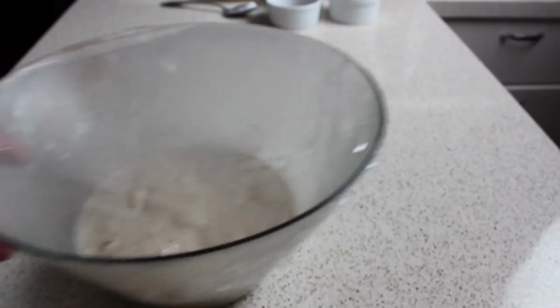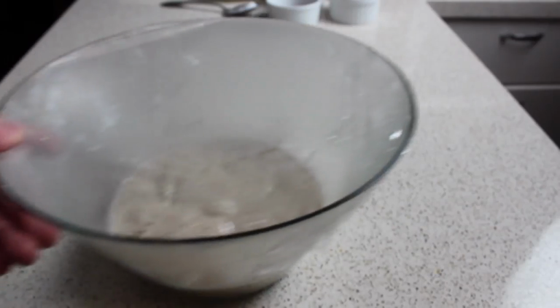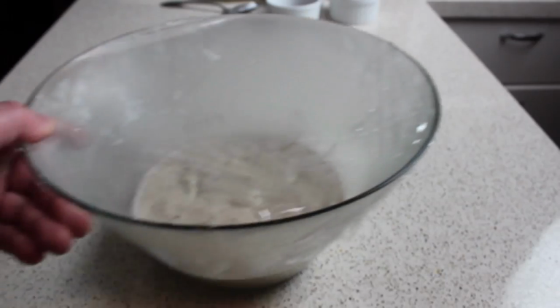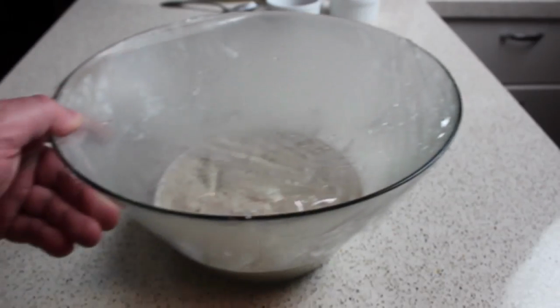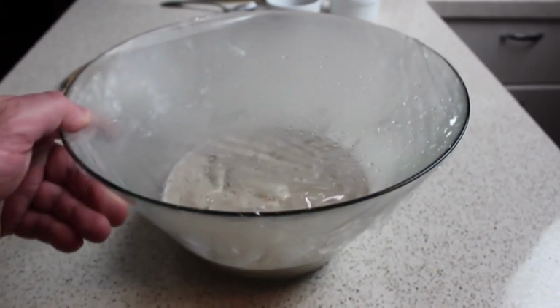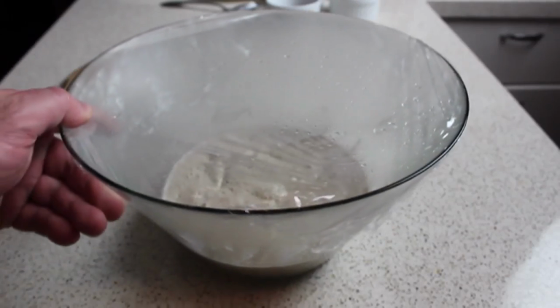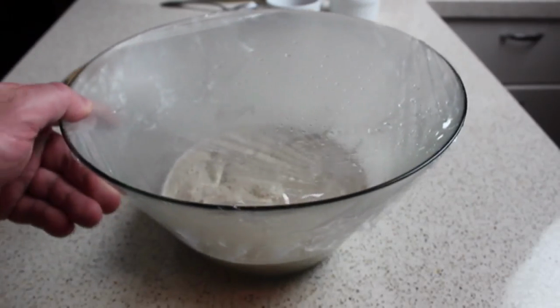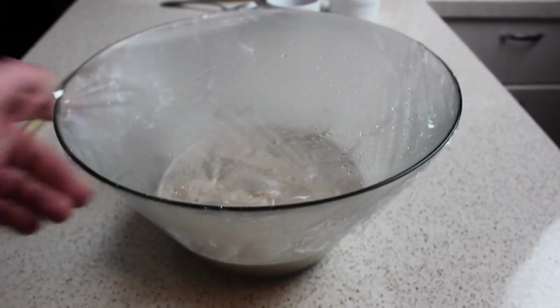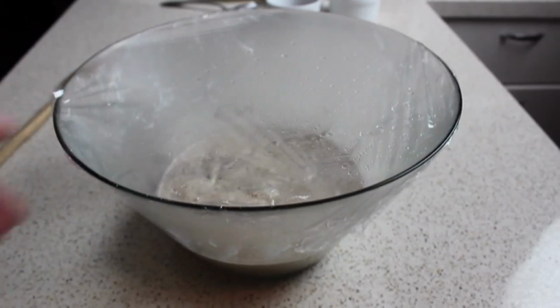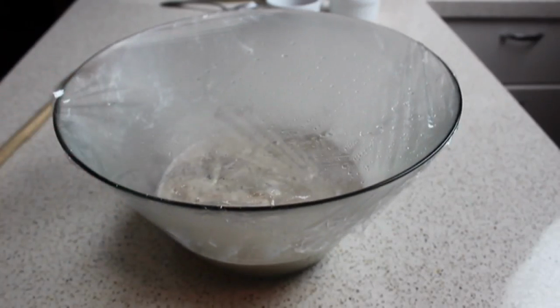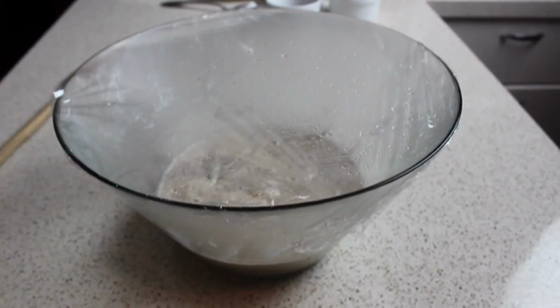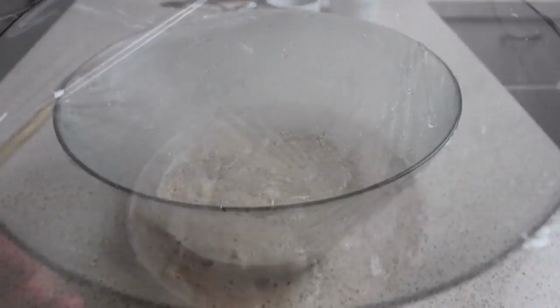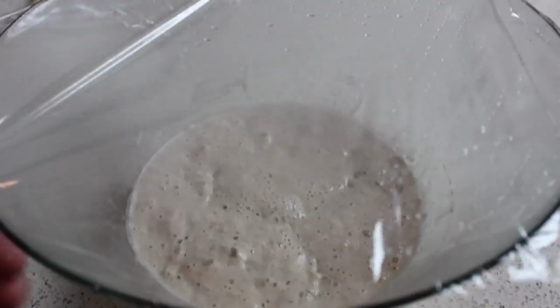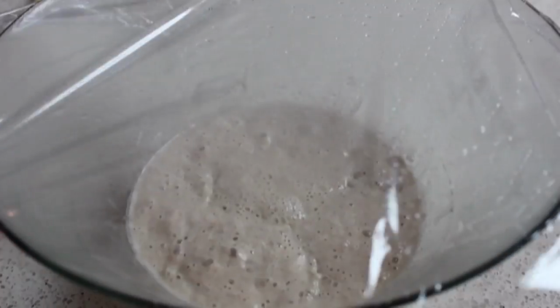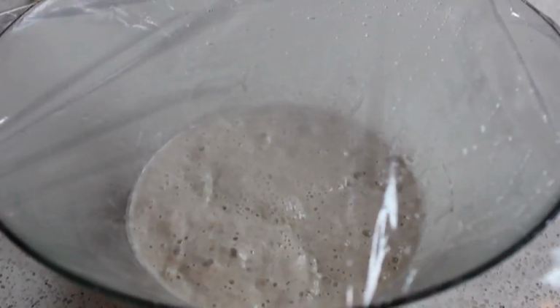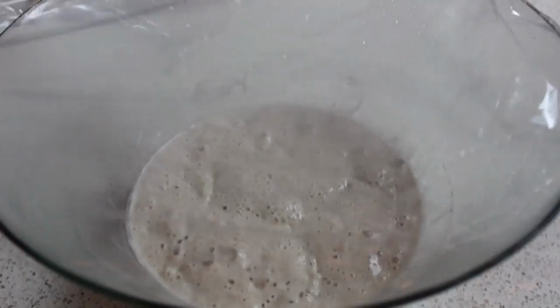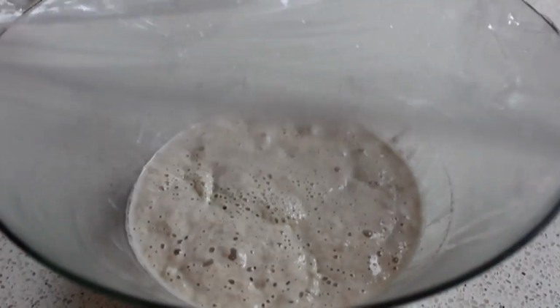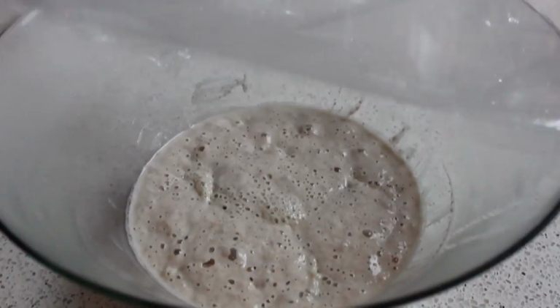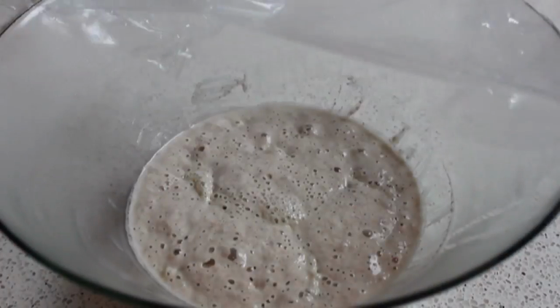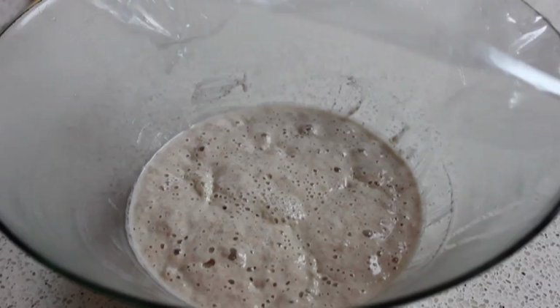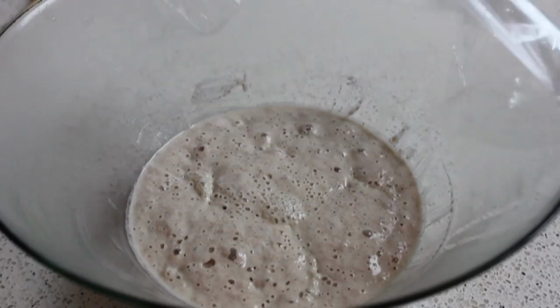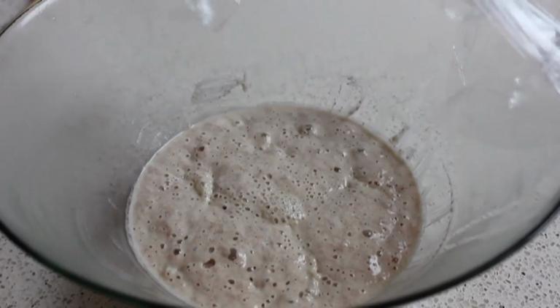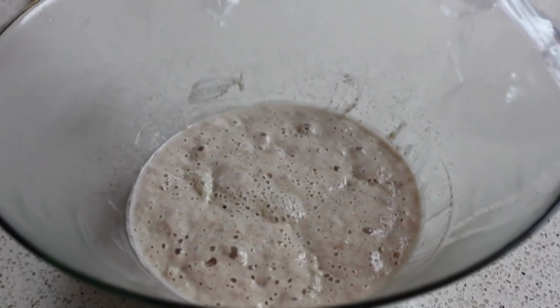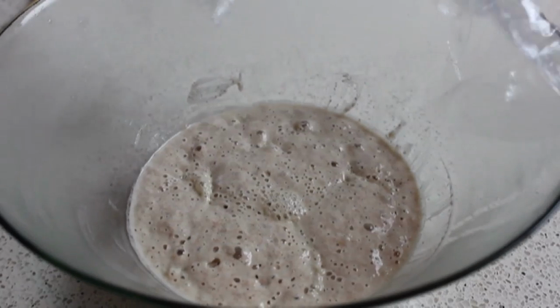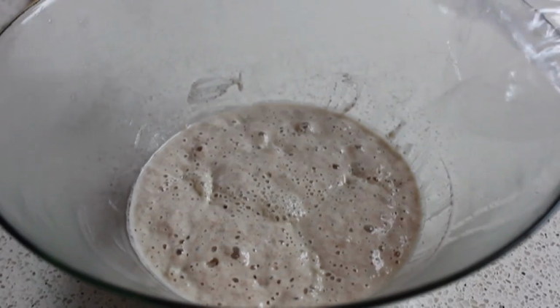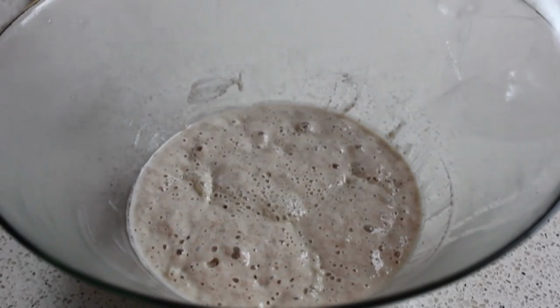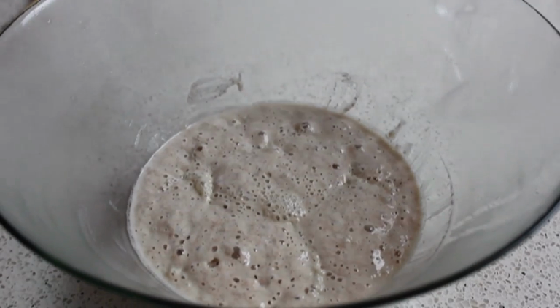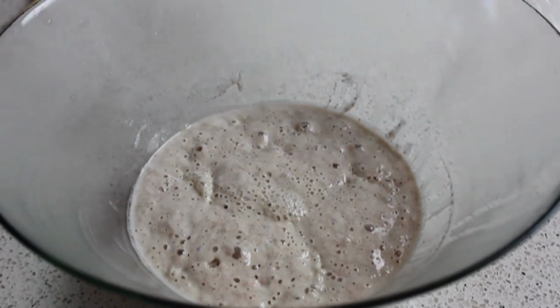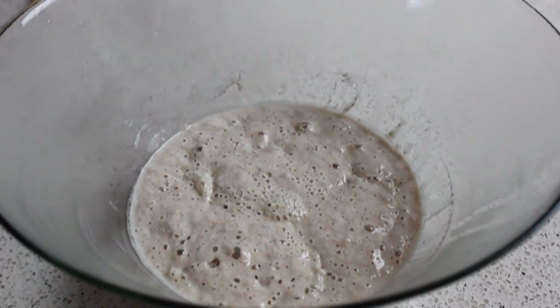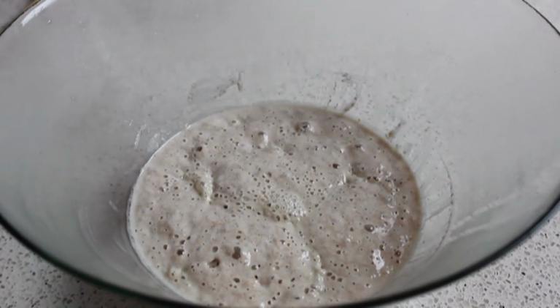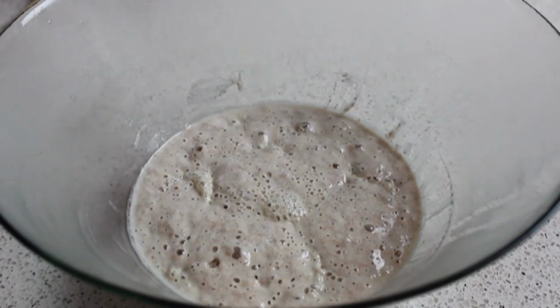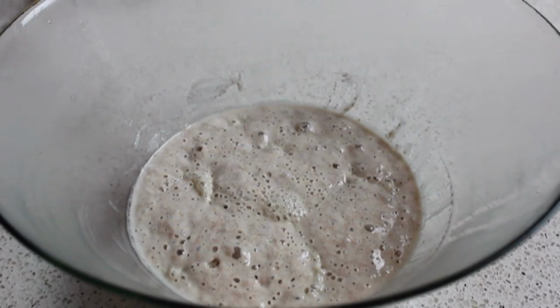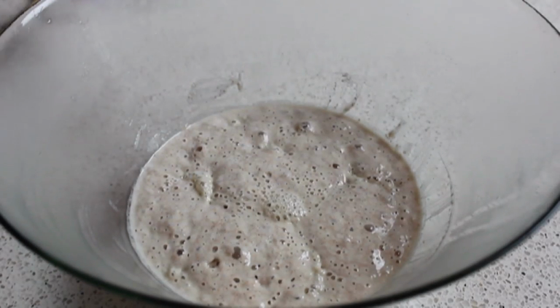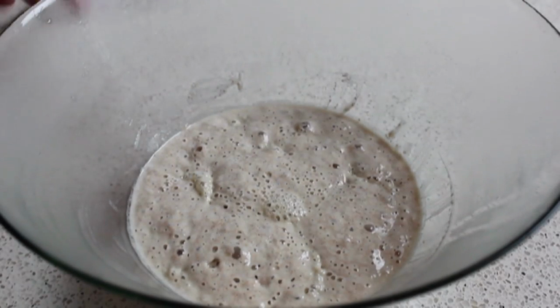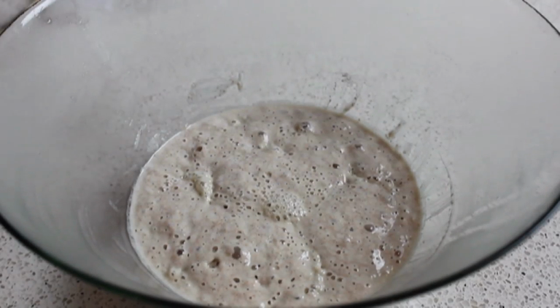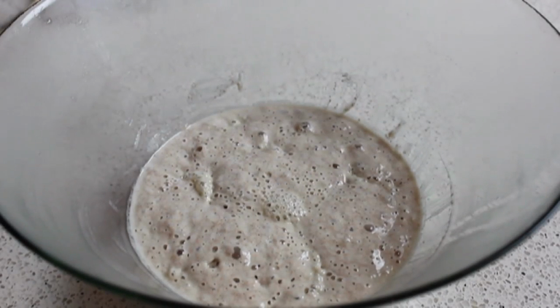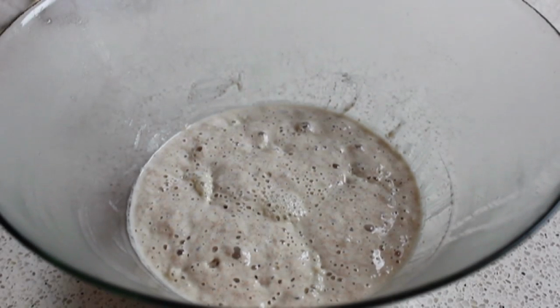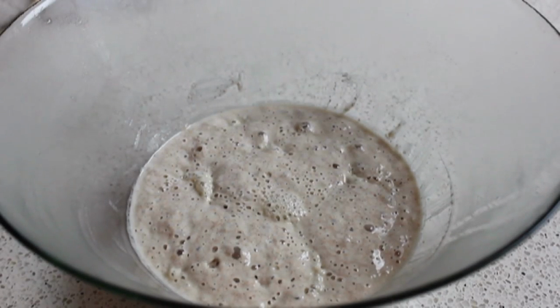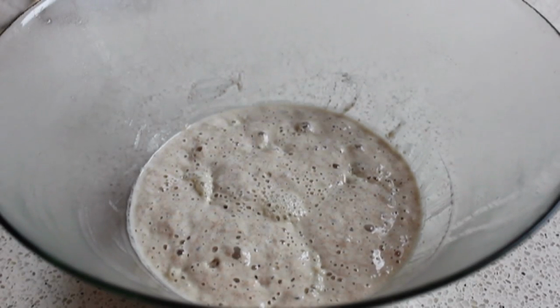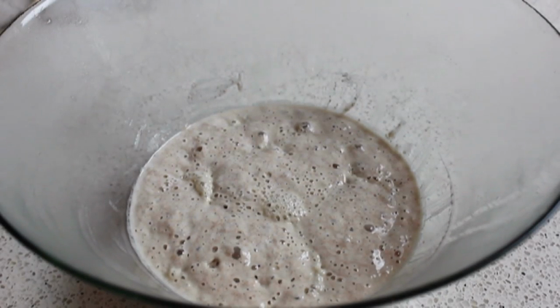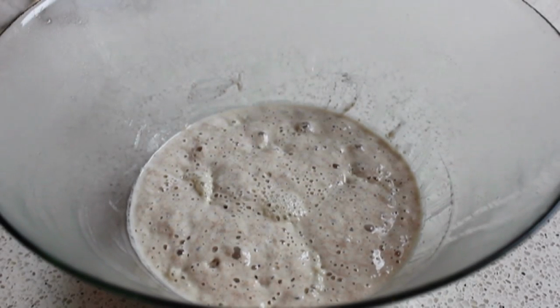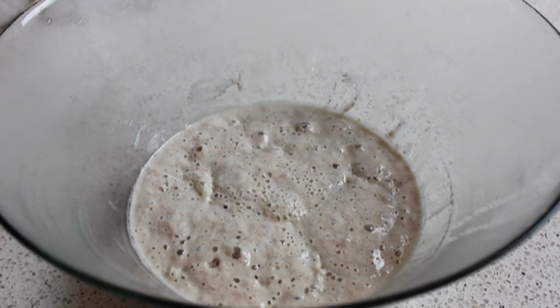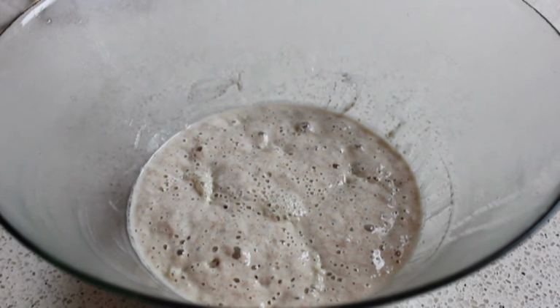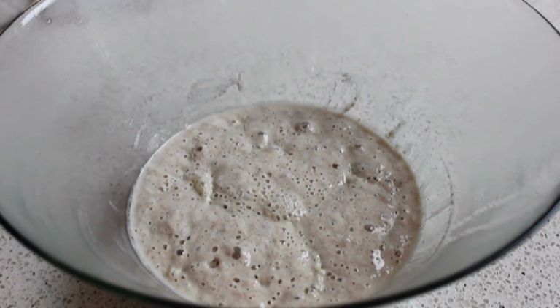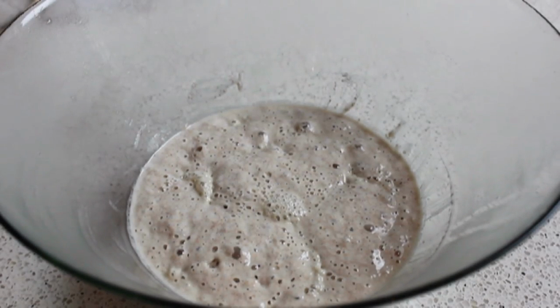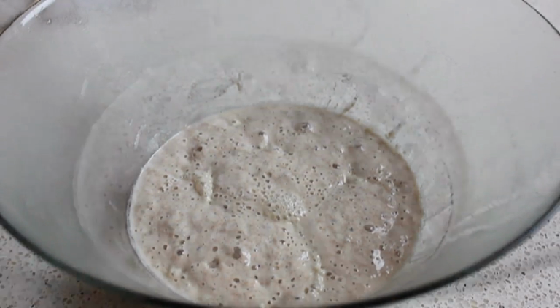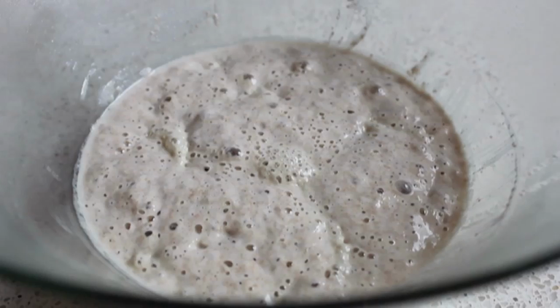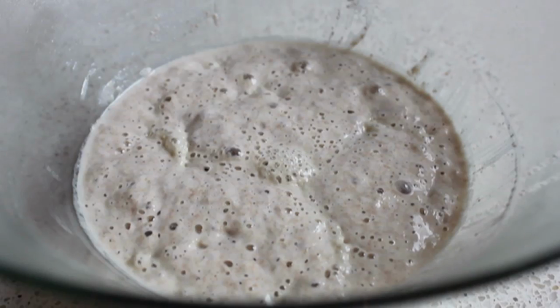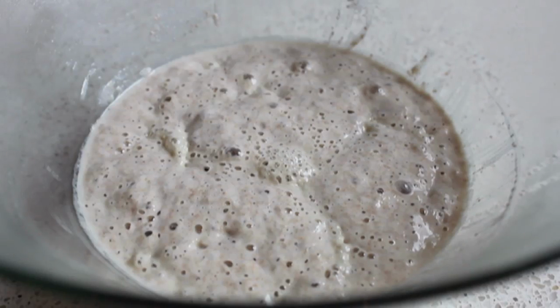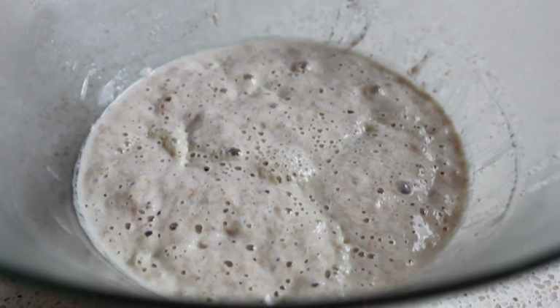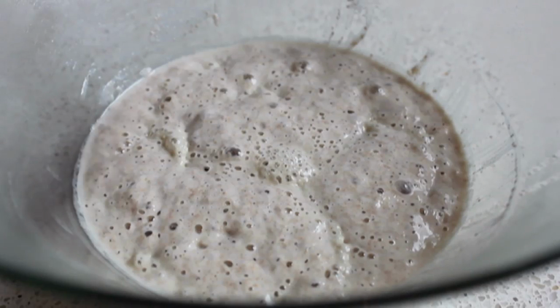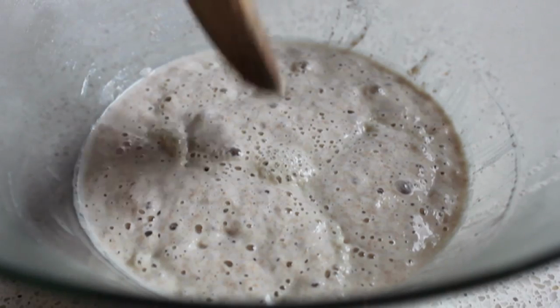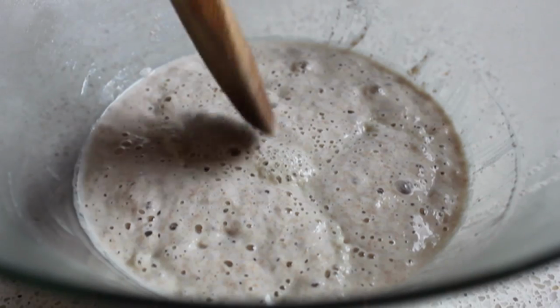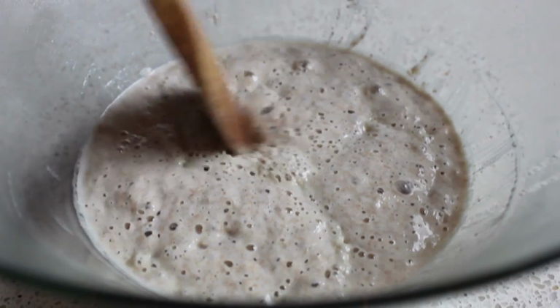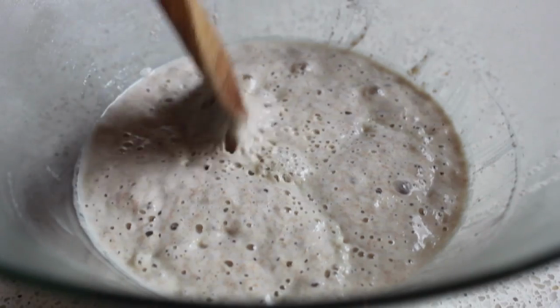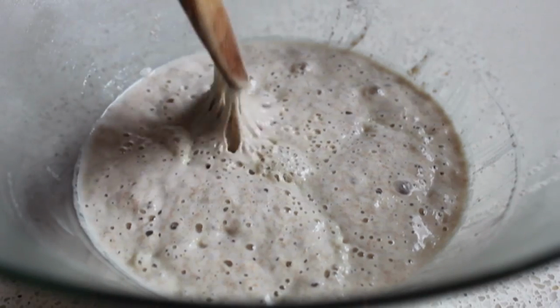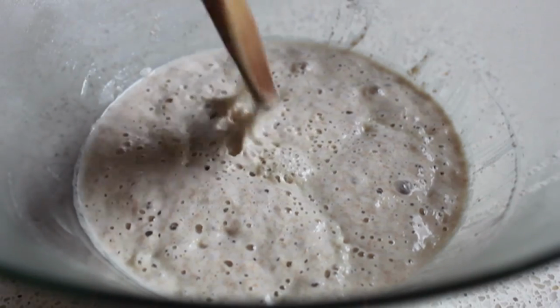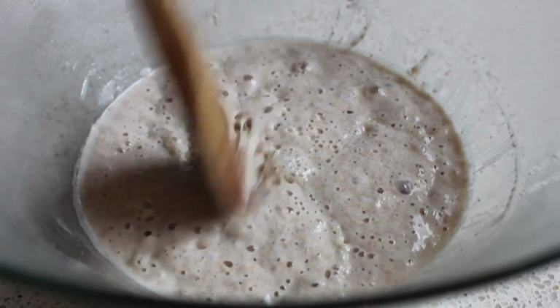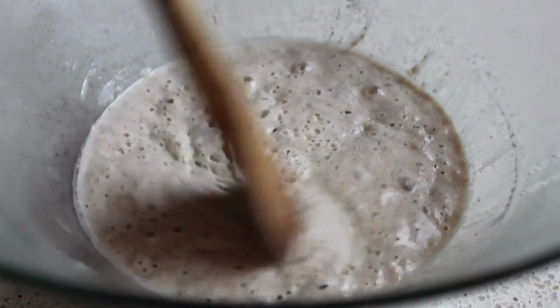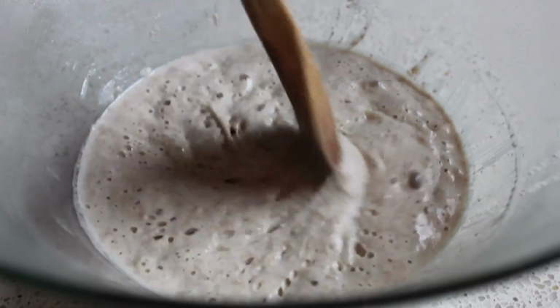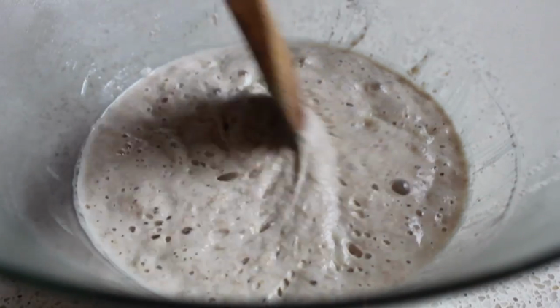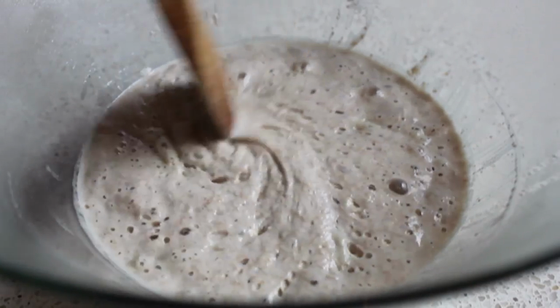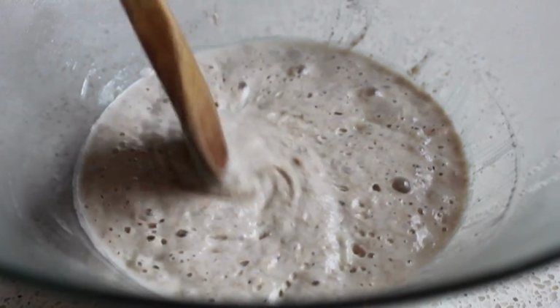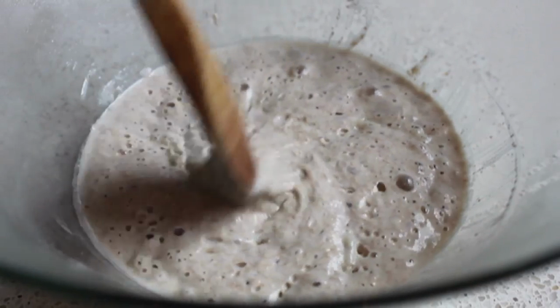After five or six hours, it should look very bubbly. You're going to see lots of bubbles — you should have a very active yeast colony growing right now. And if you don't, let it go a little longer. That's fine.